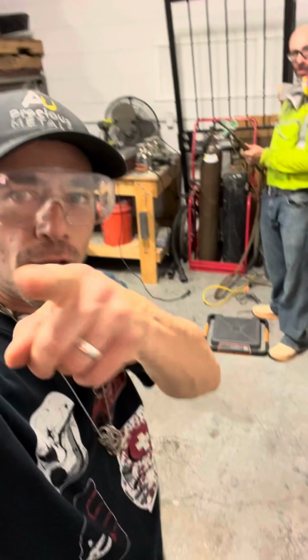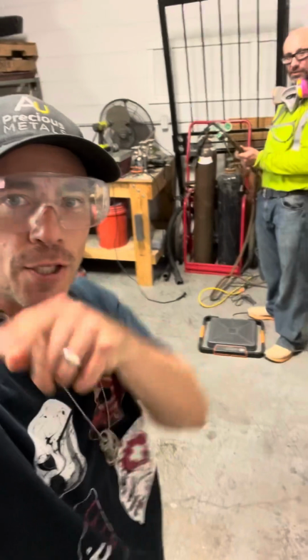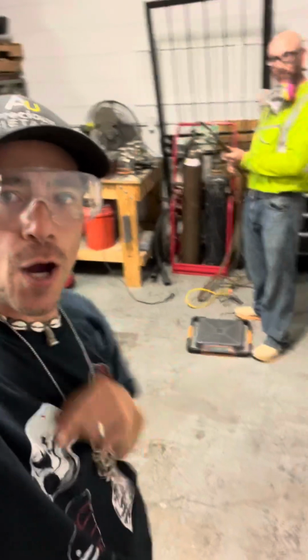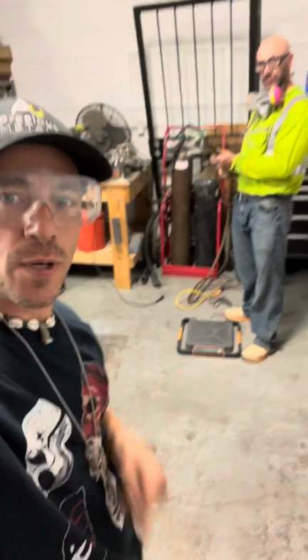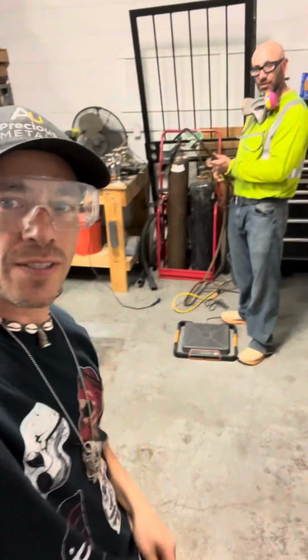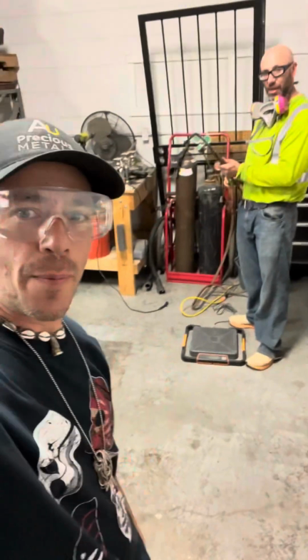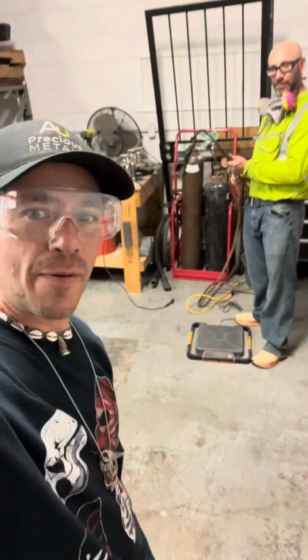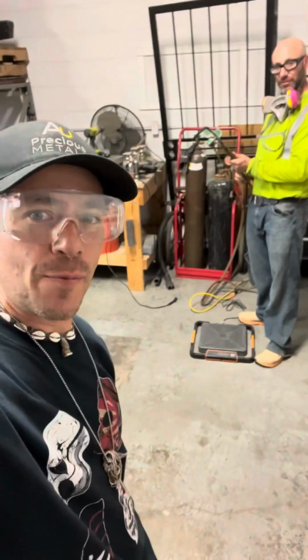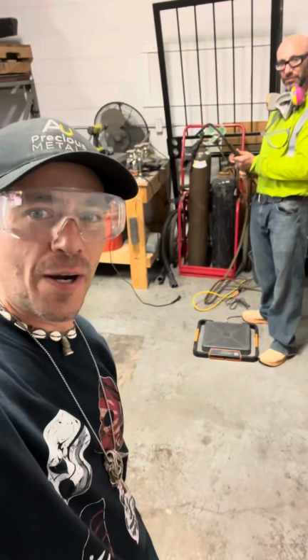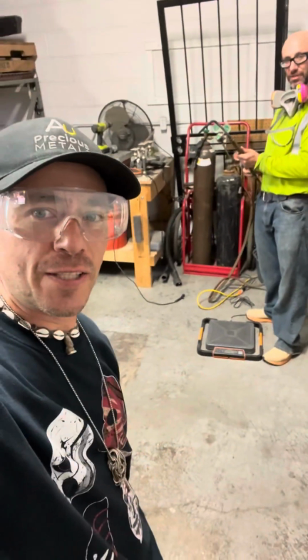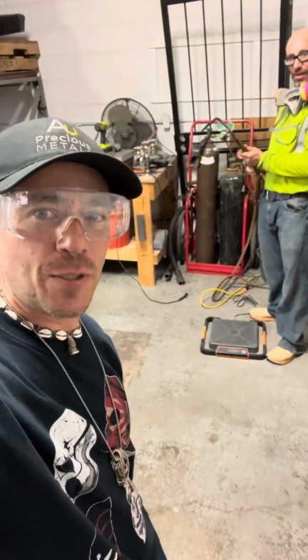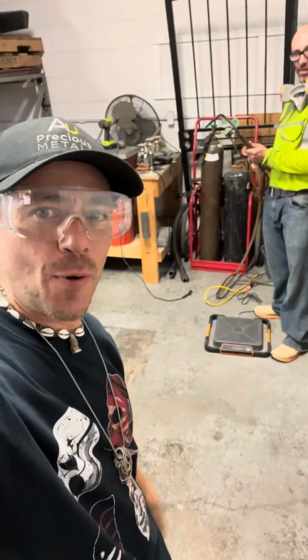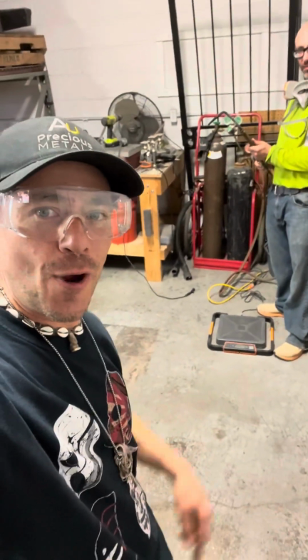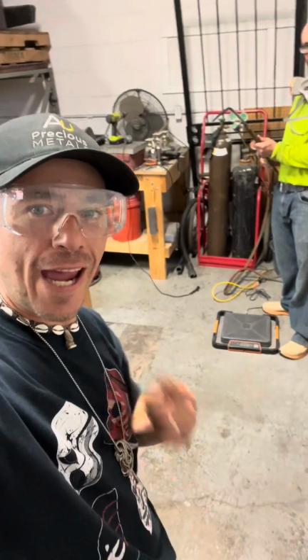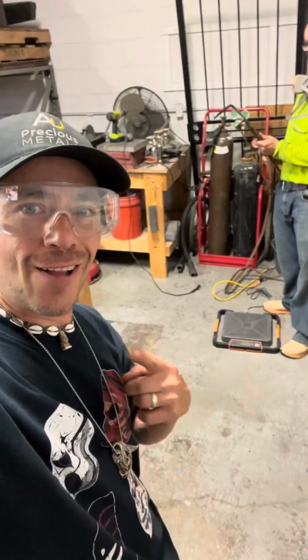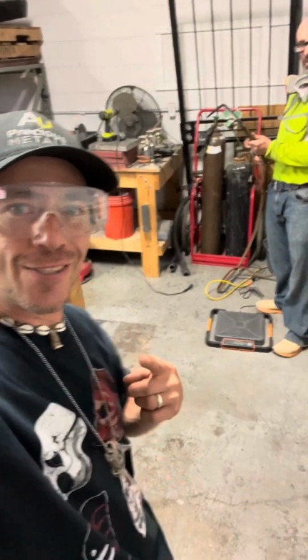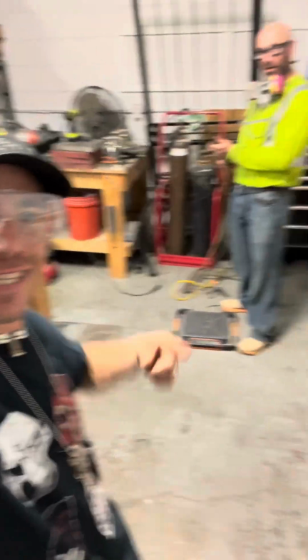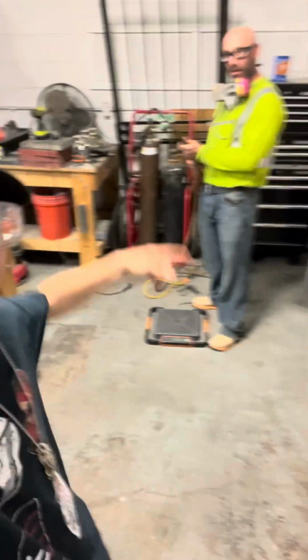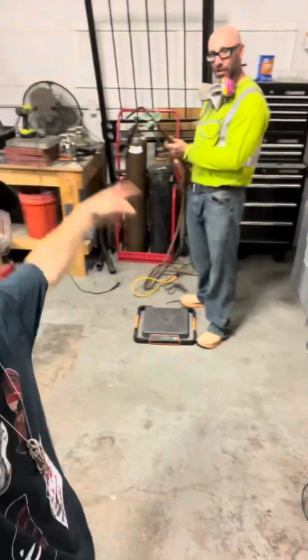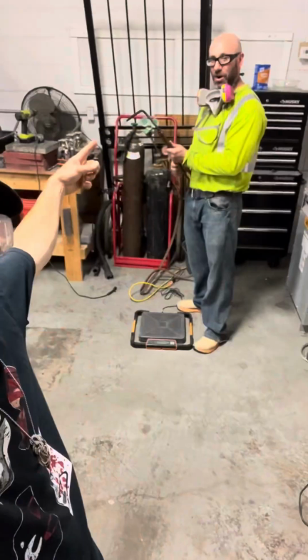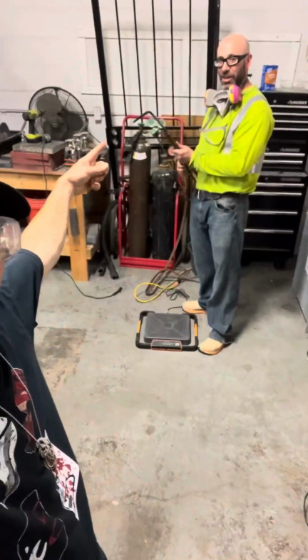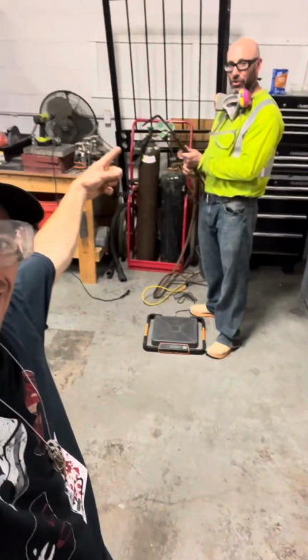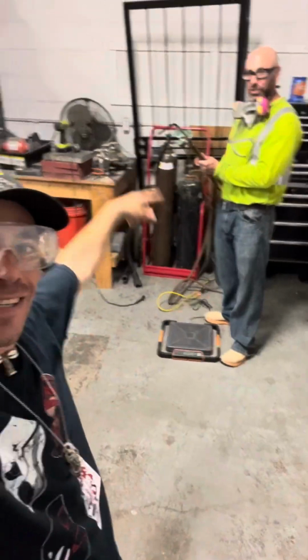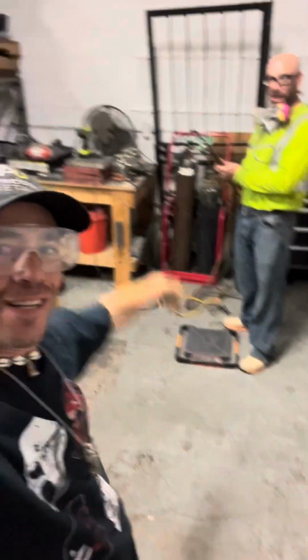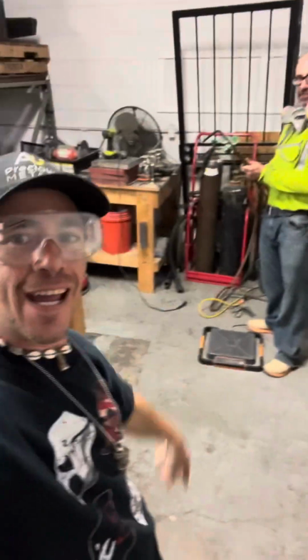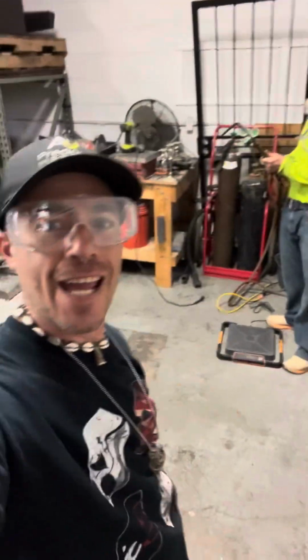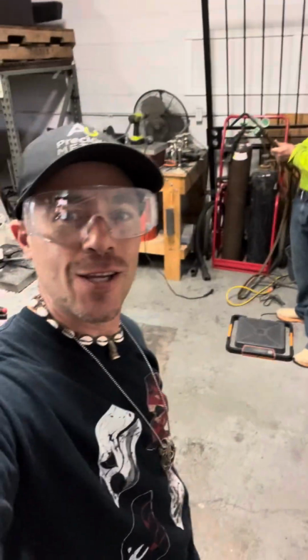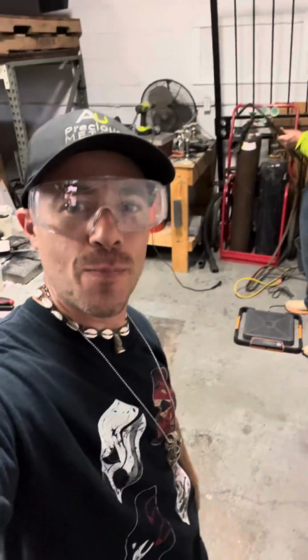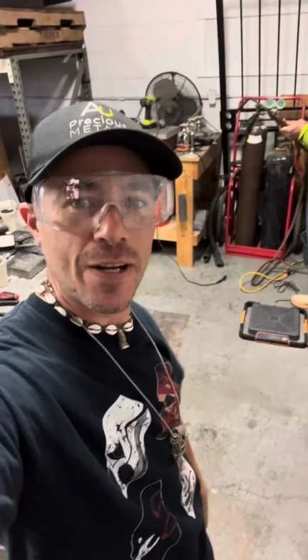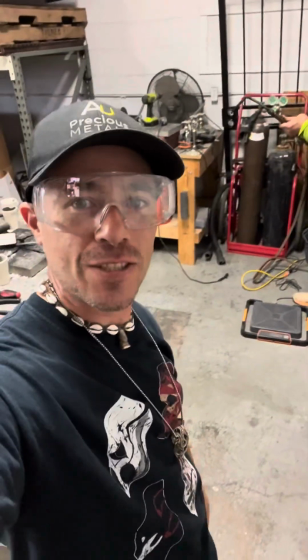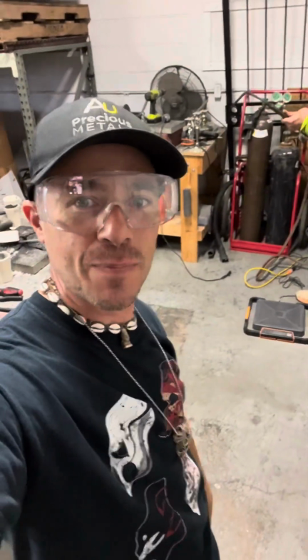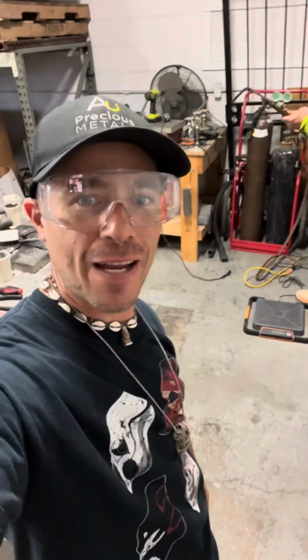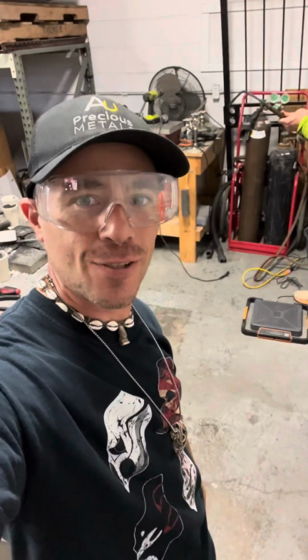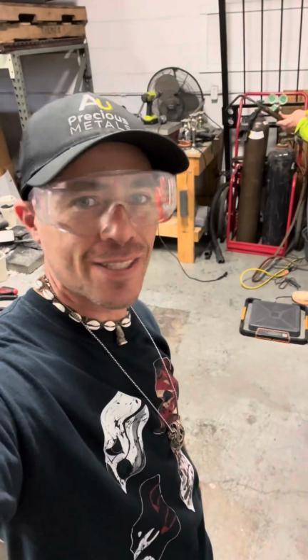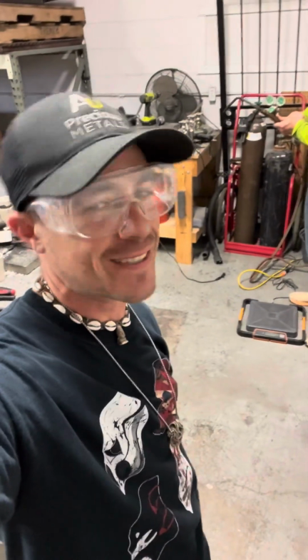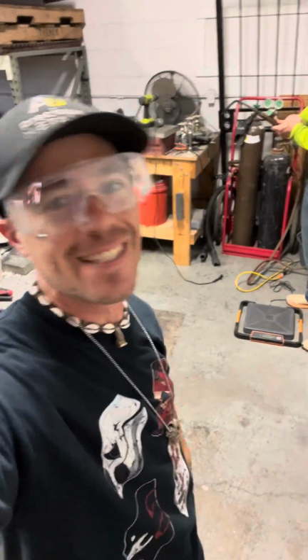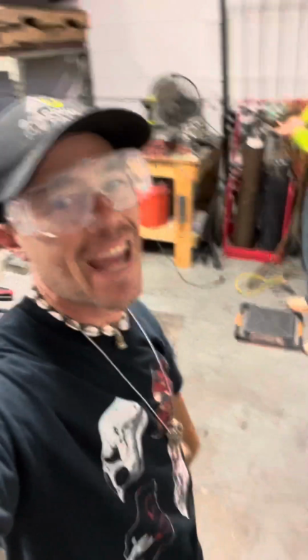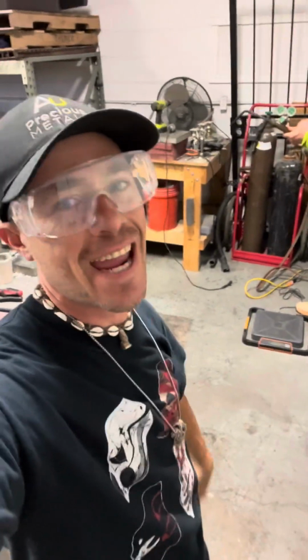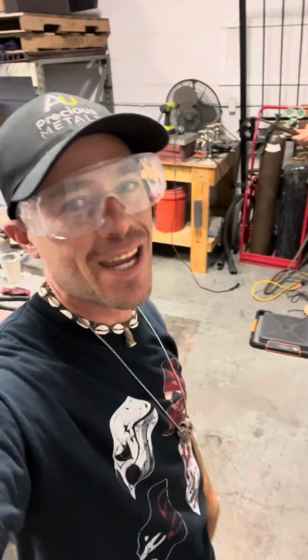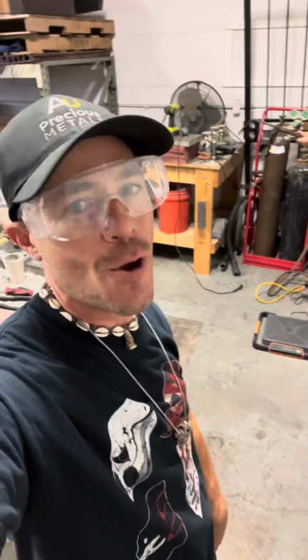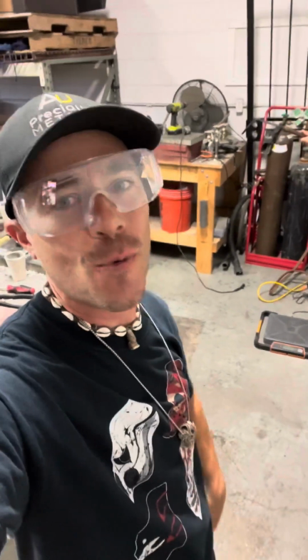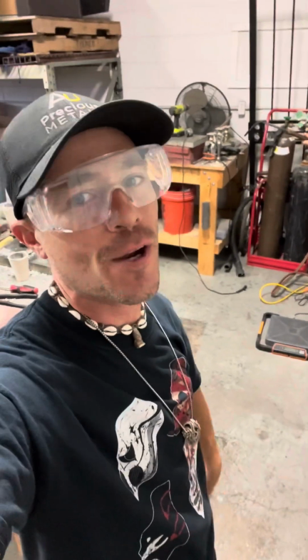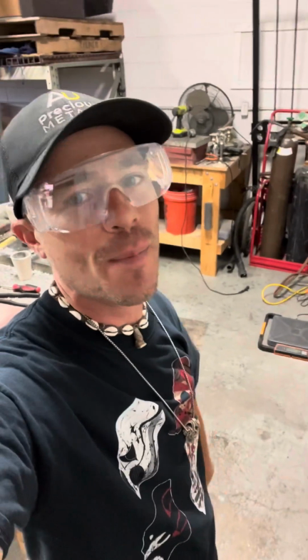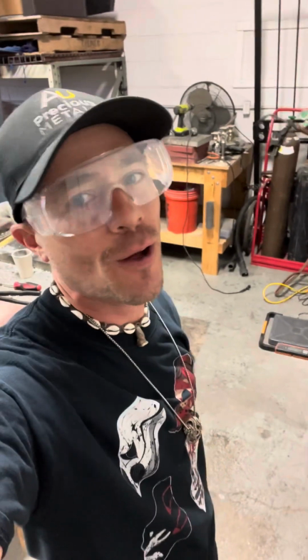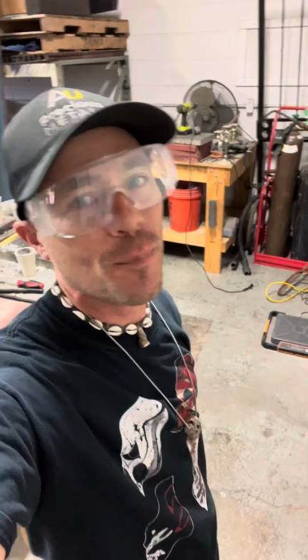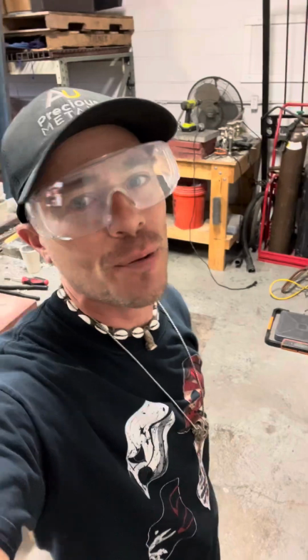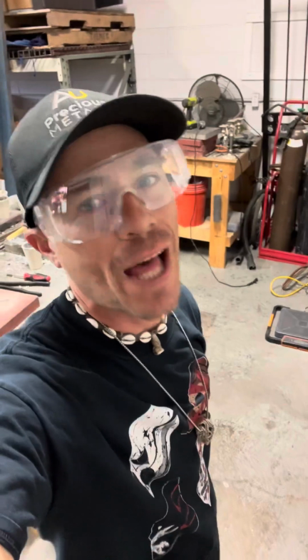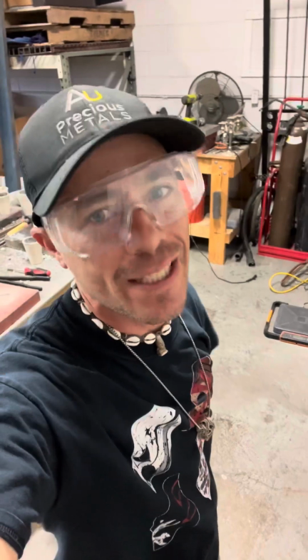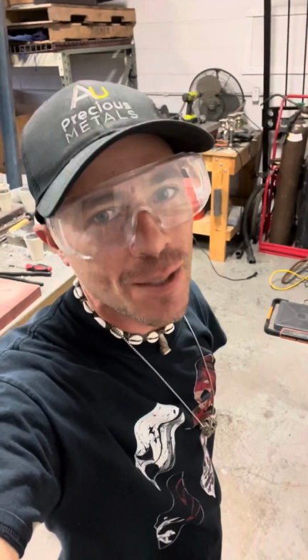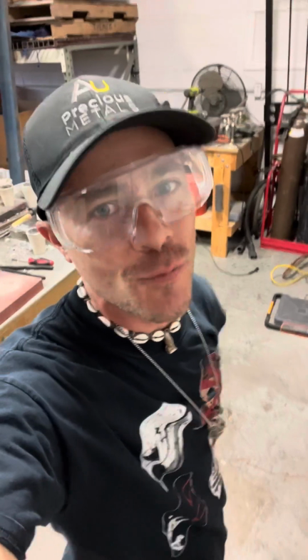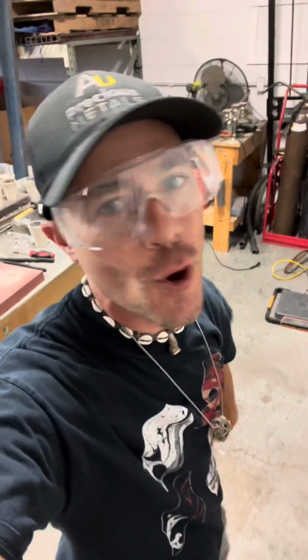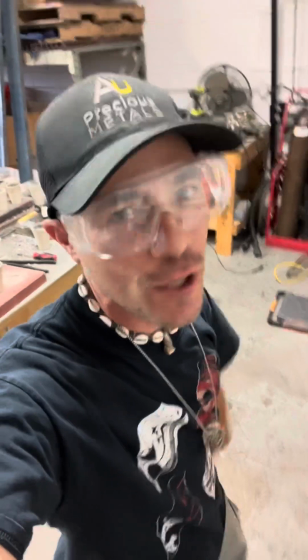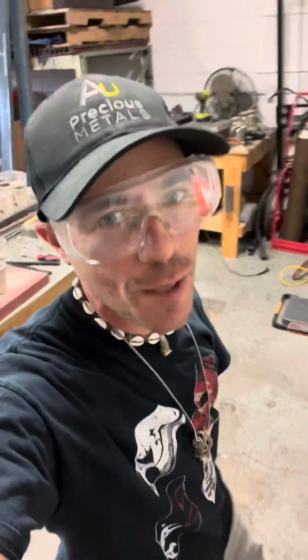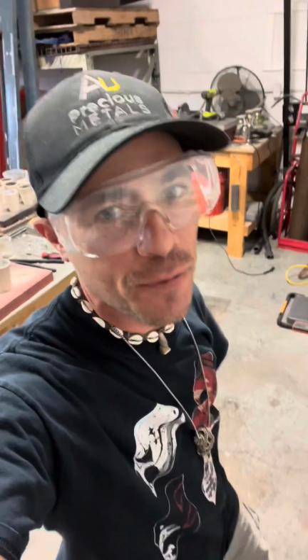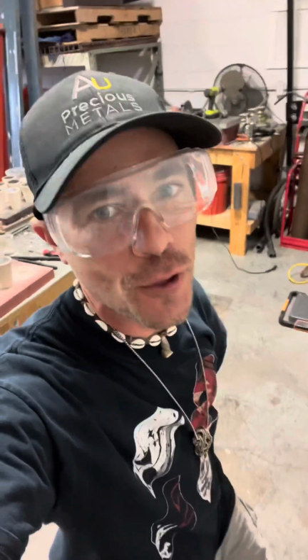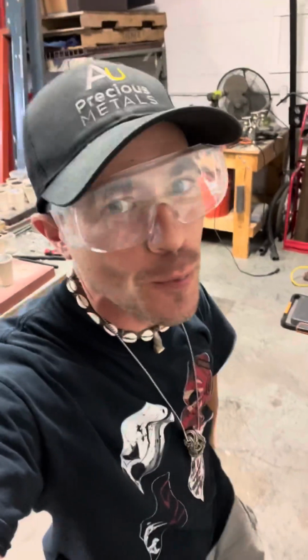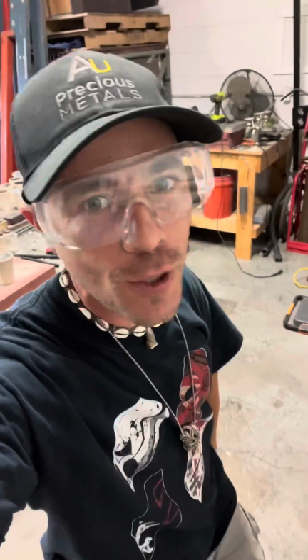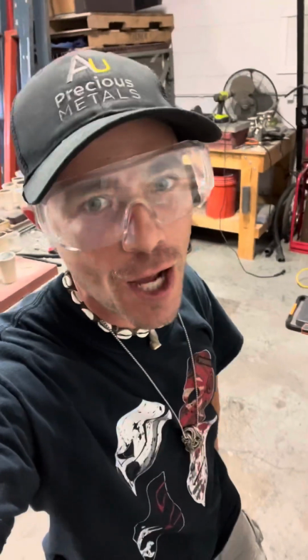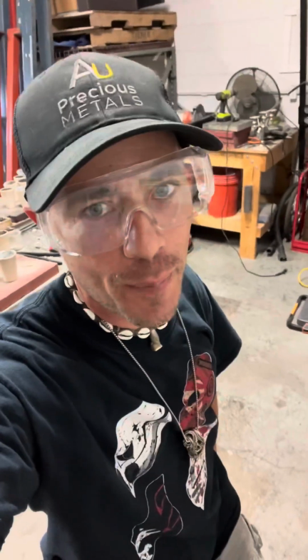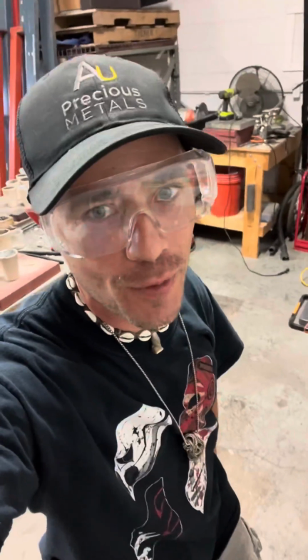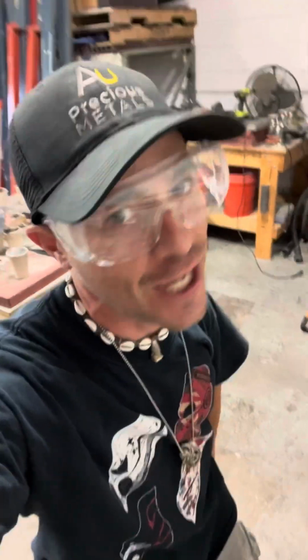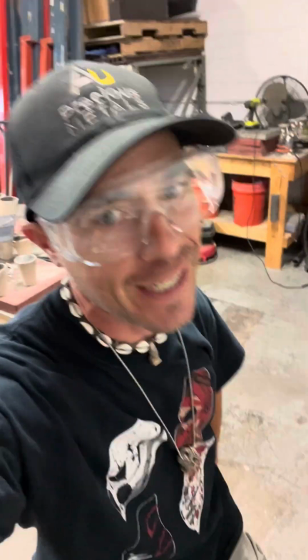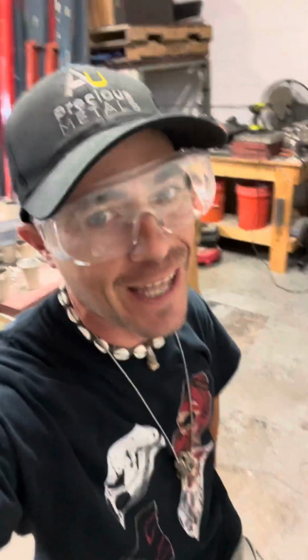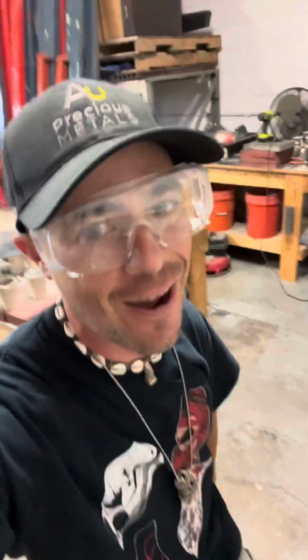Yo, what's up everybody, it's your boy Alan Deeney. Today we are melting platinum rhodium thermocouple. Check it out.